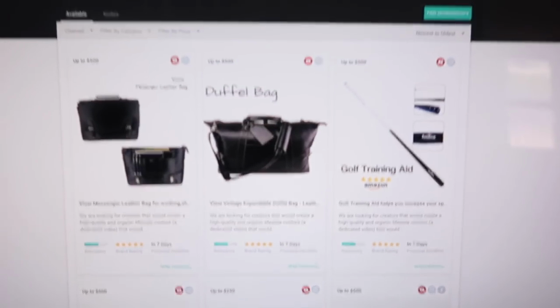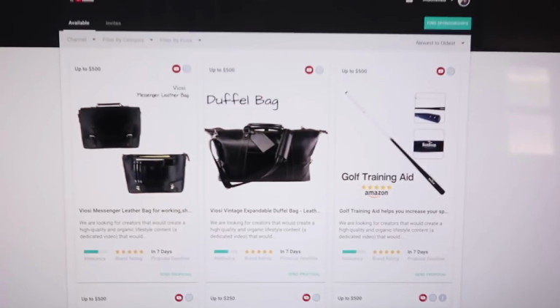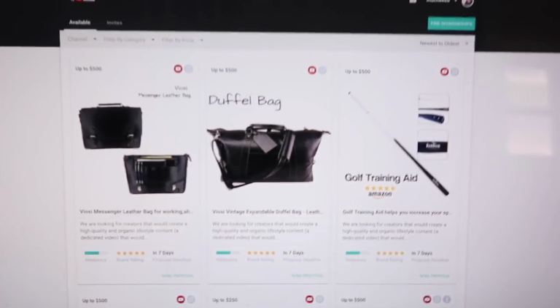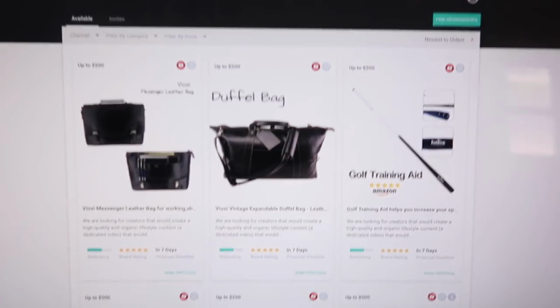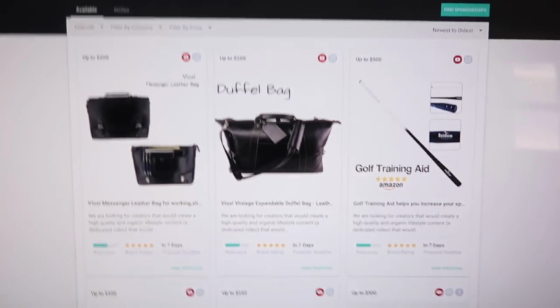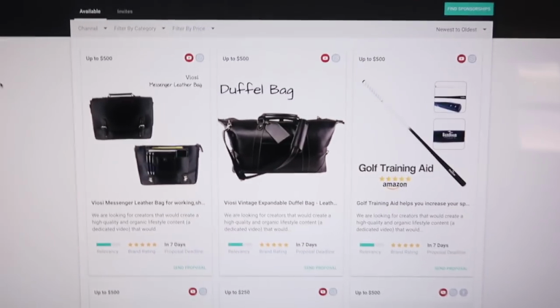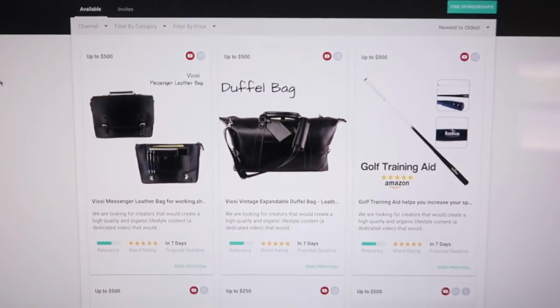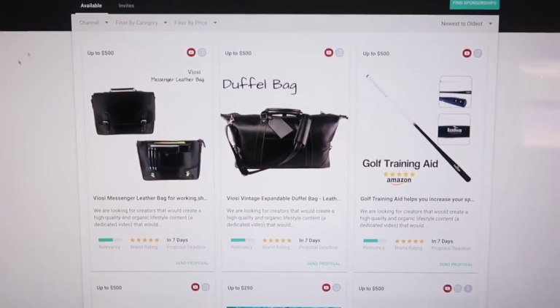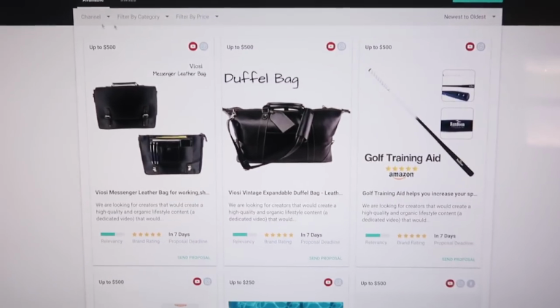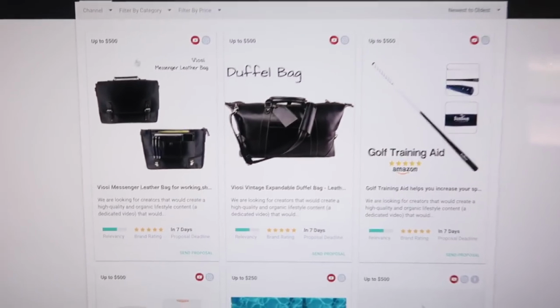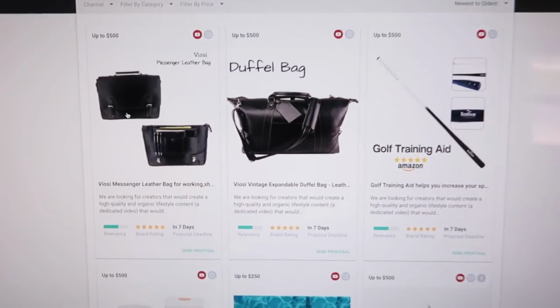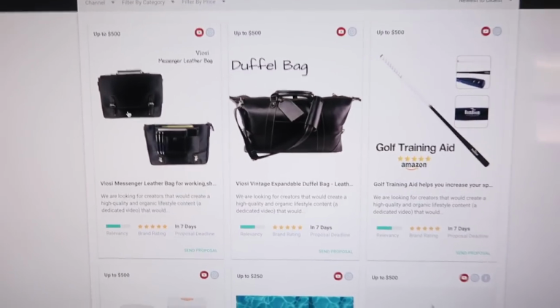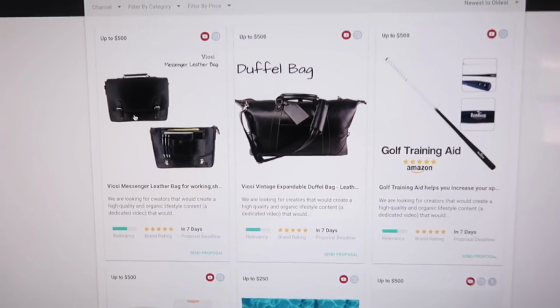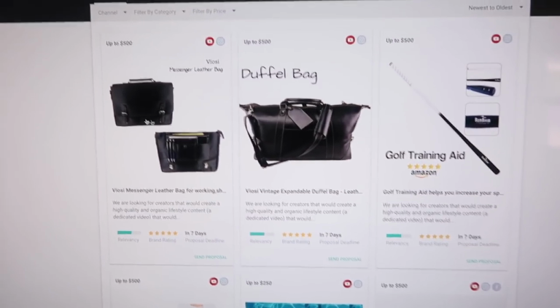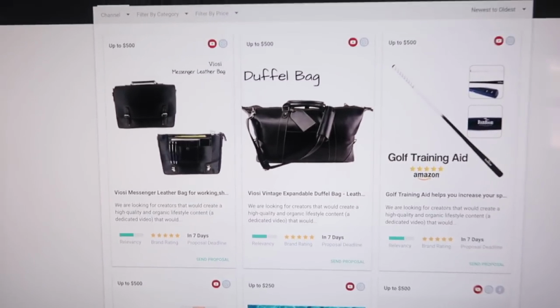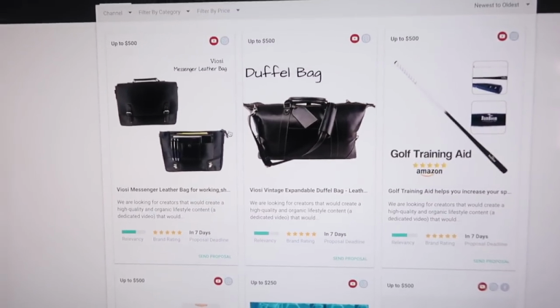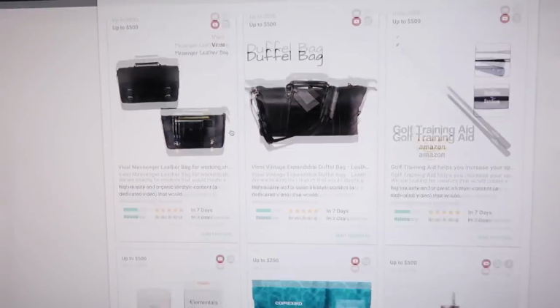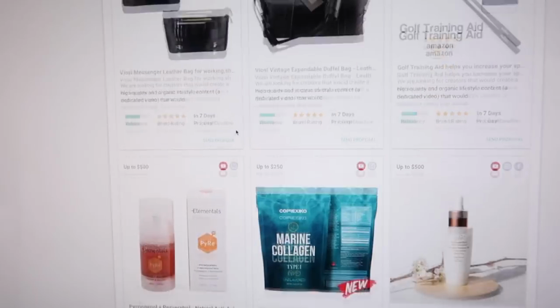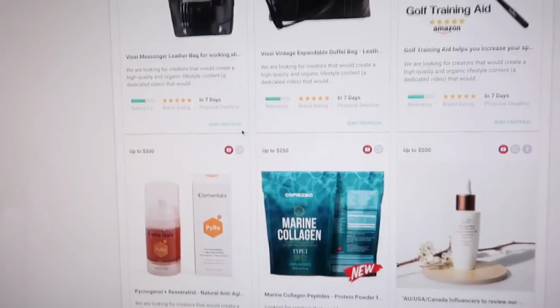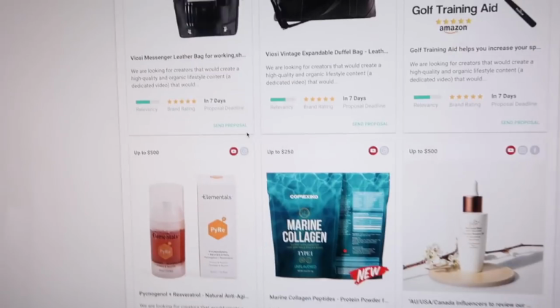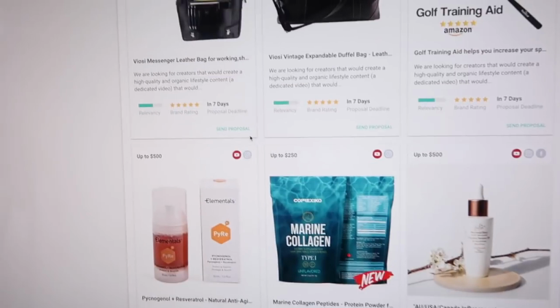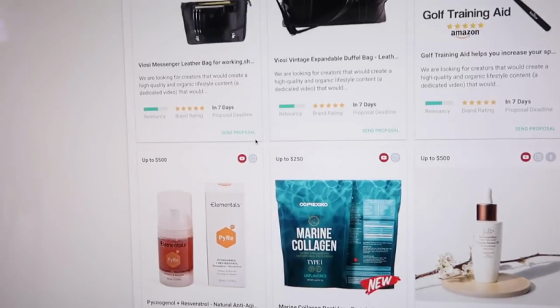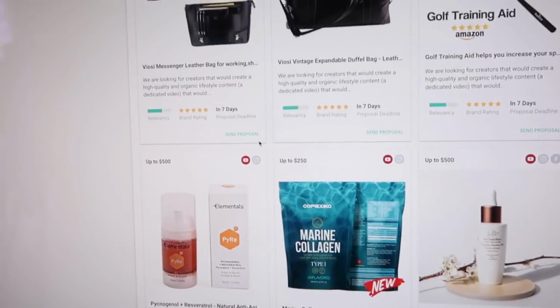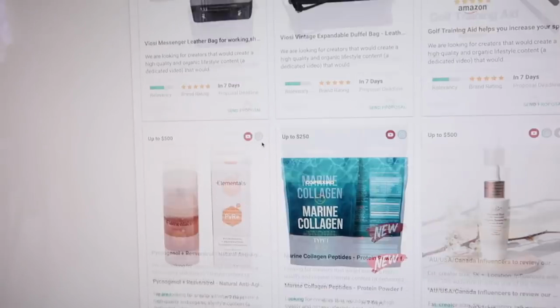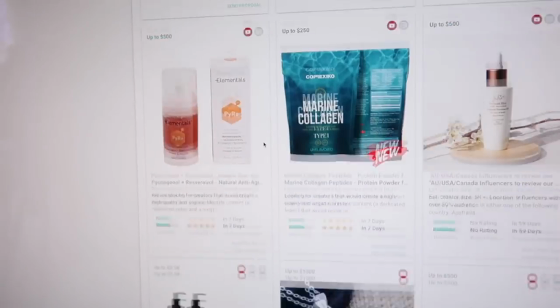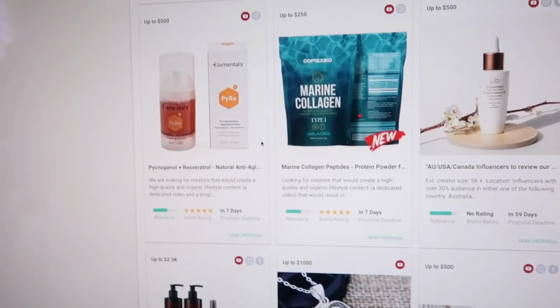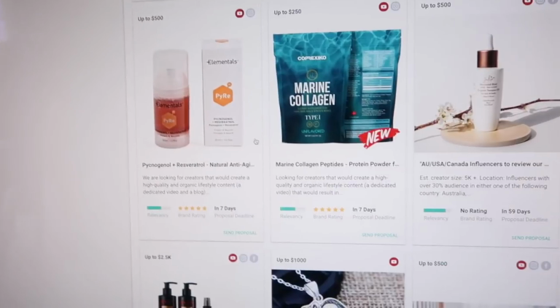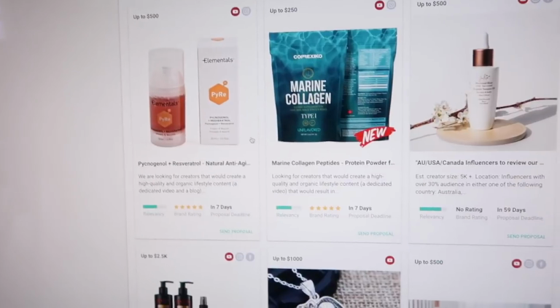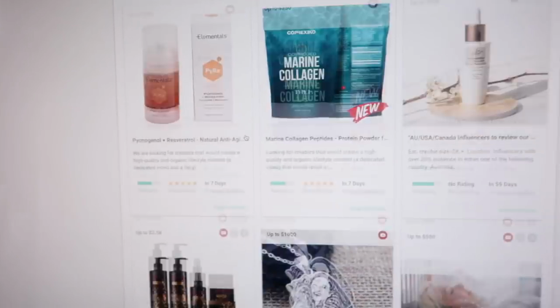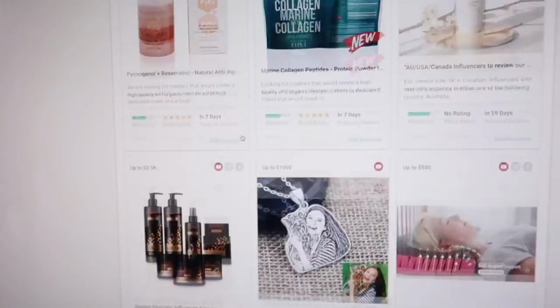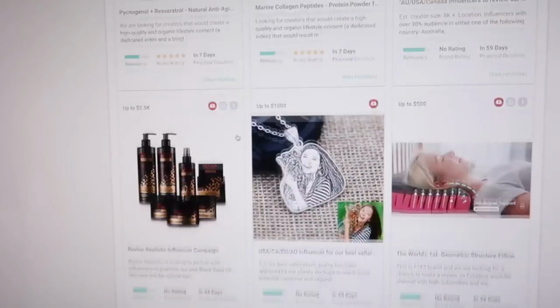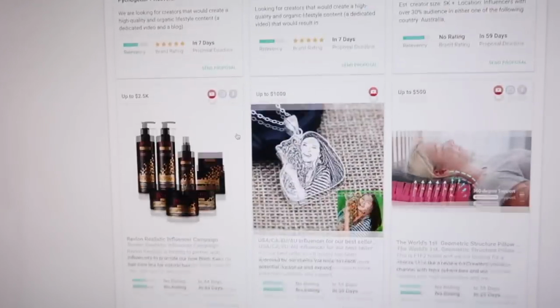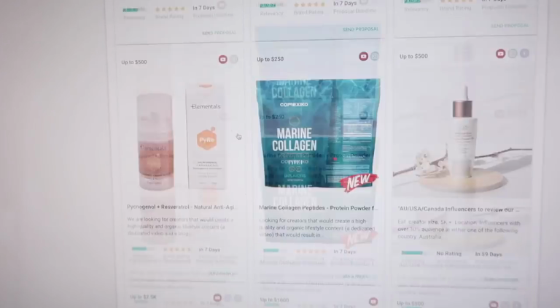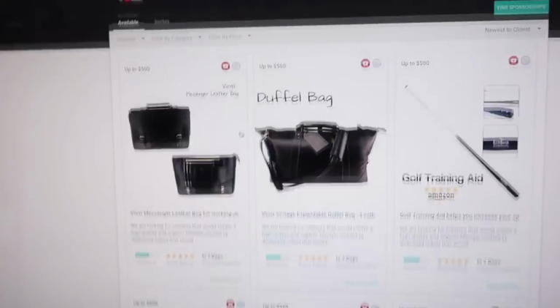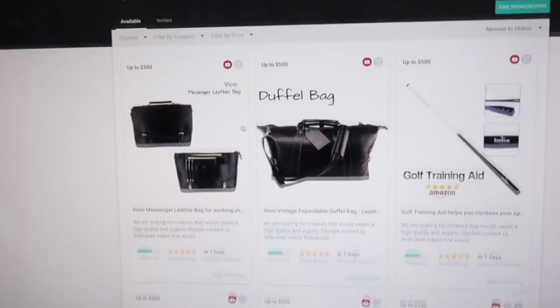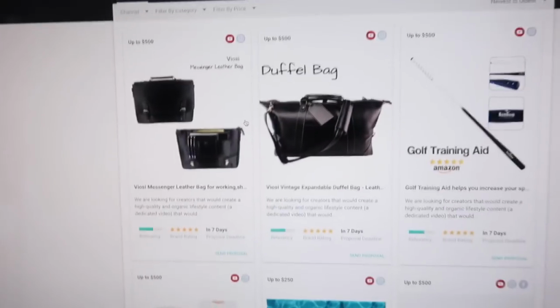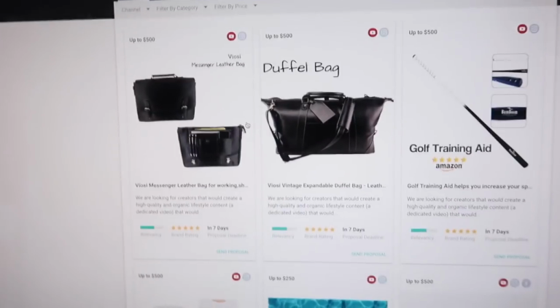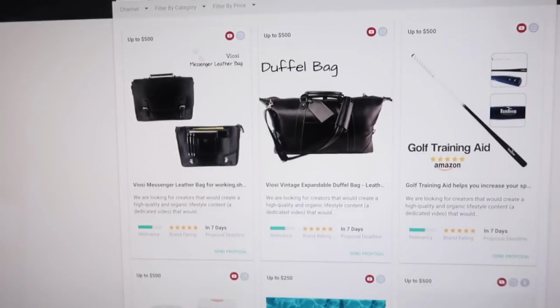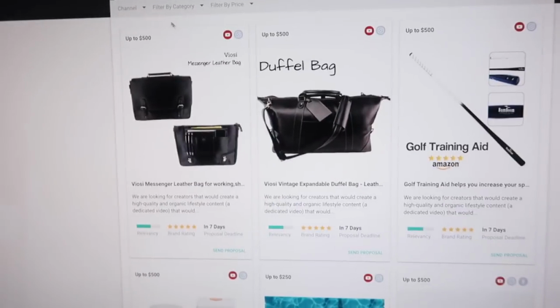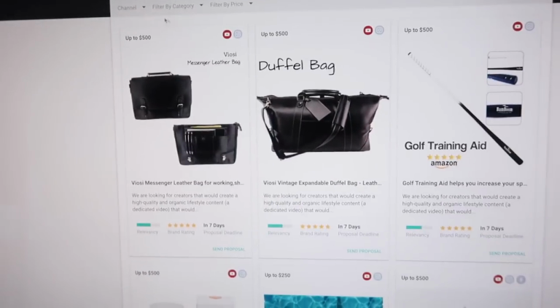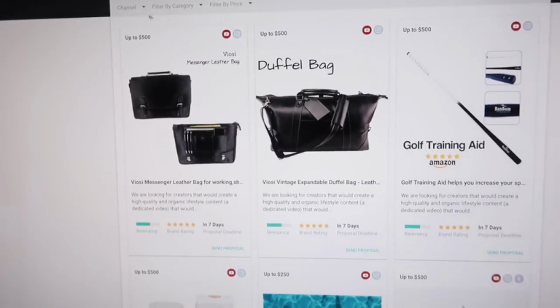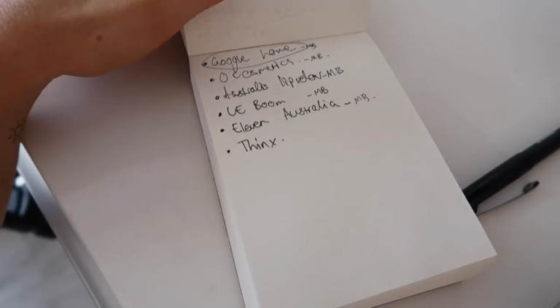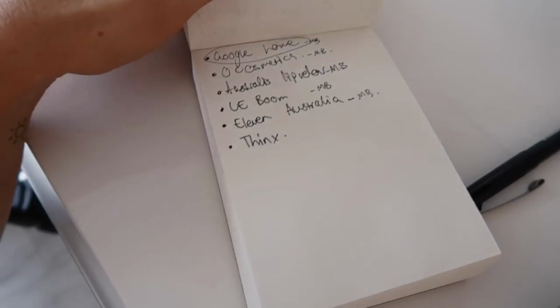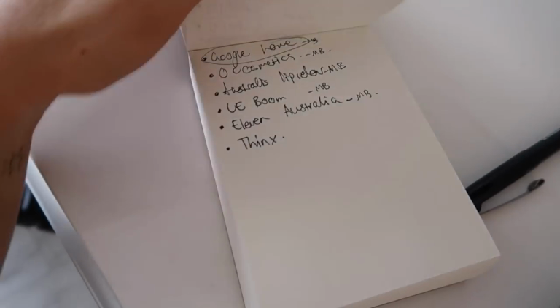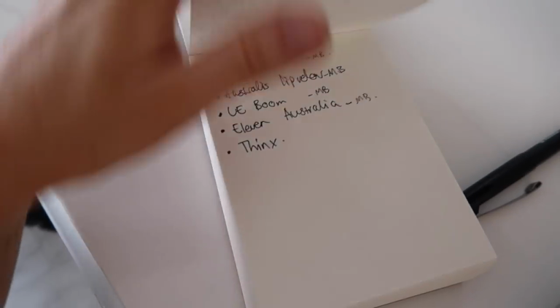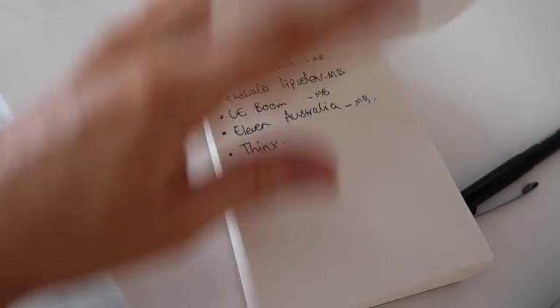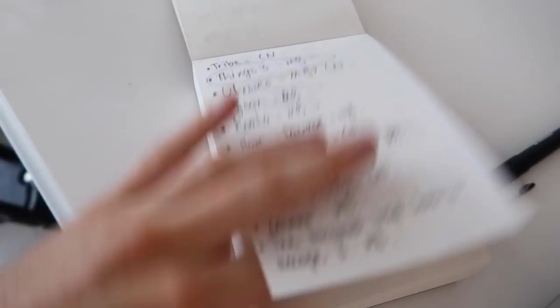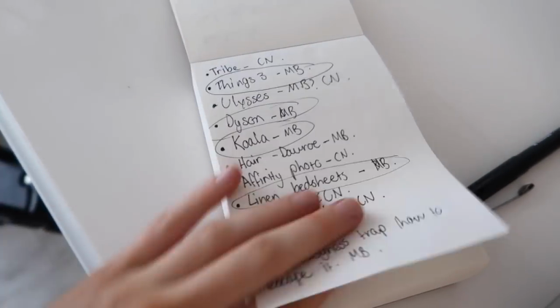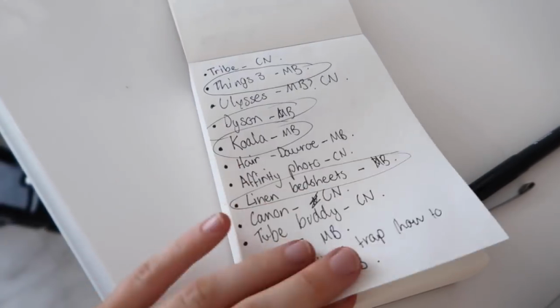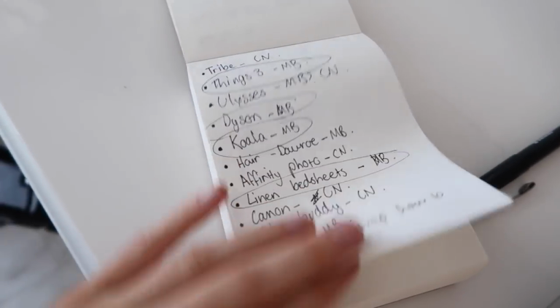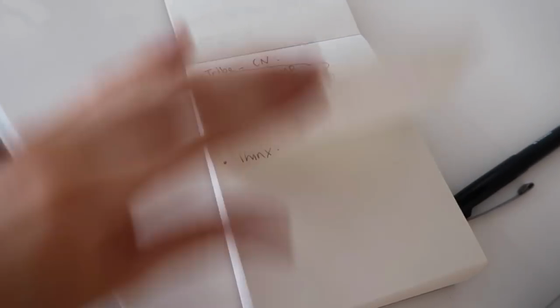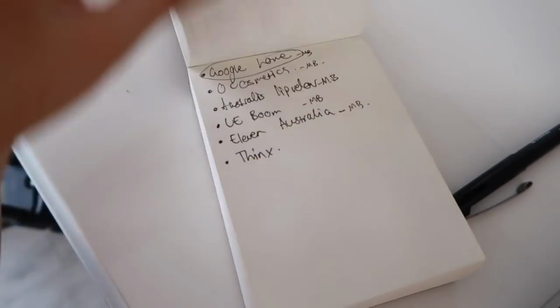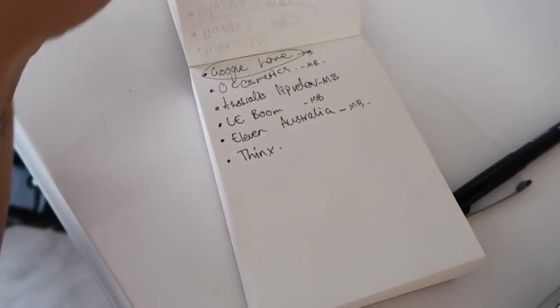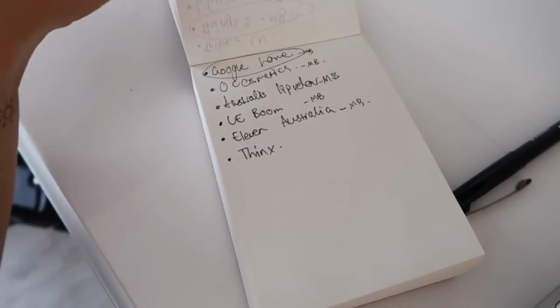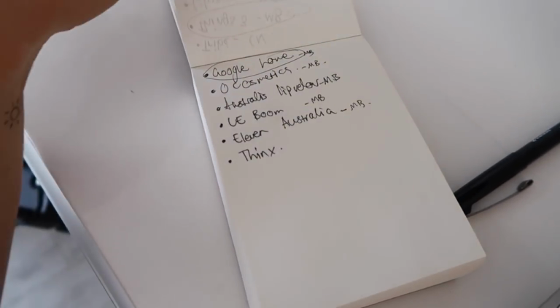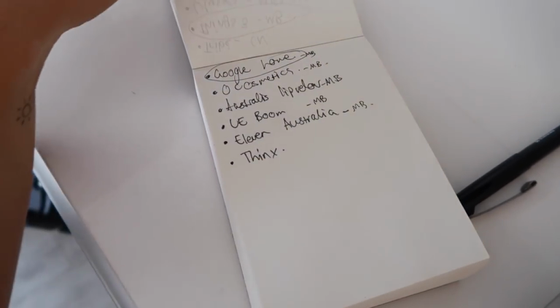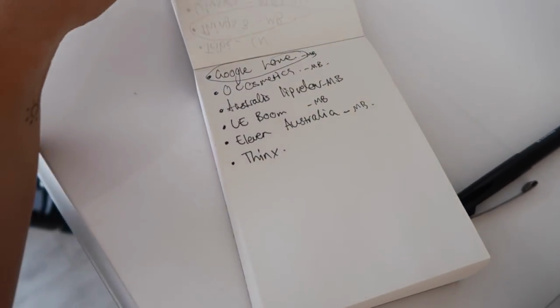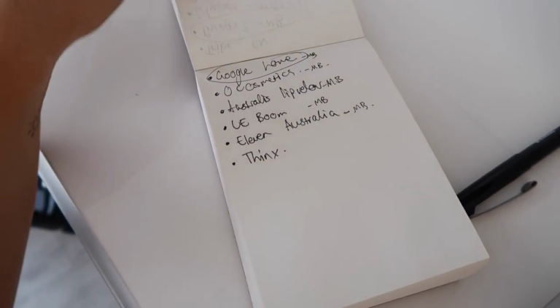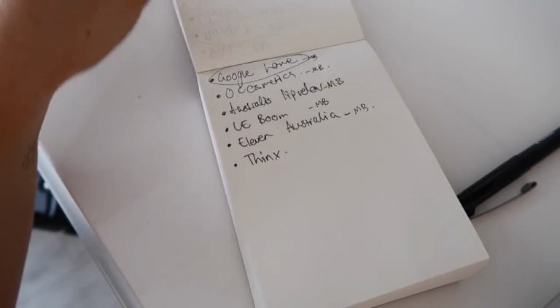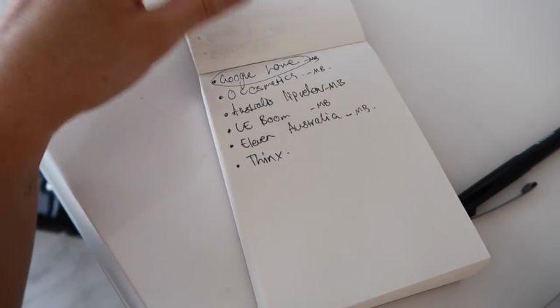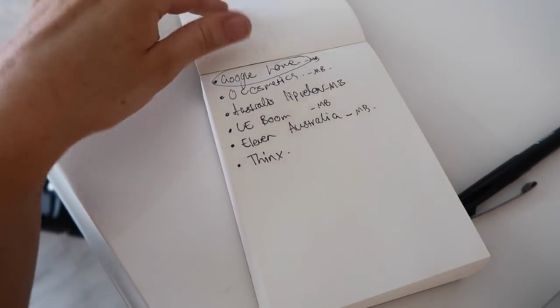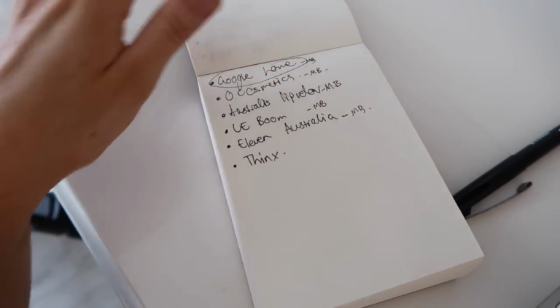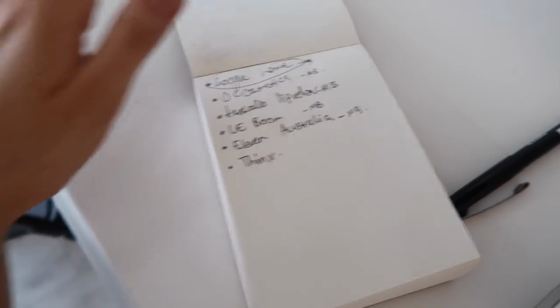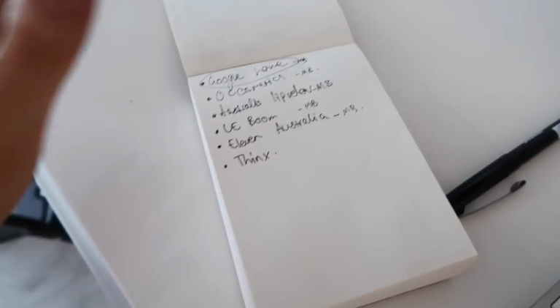The other thing I'm doing is actually taking a look at FameBit and seeing what they have available, so this is the list that I have so far.